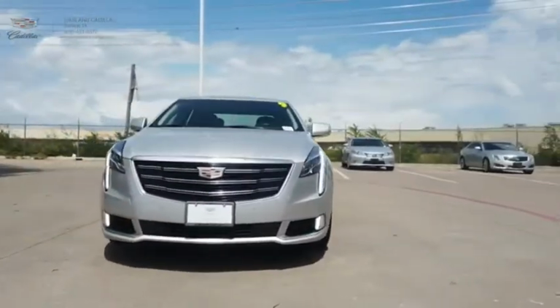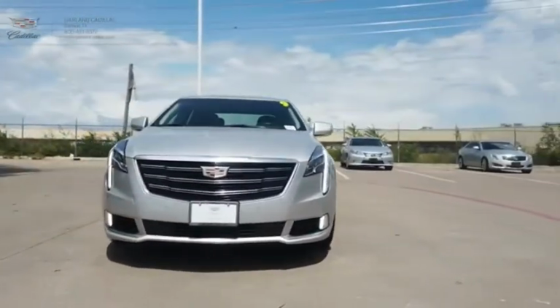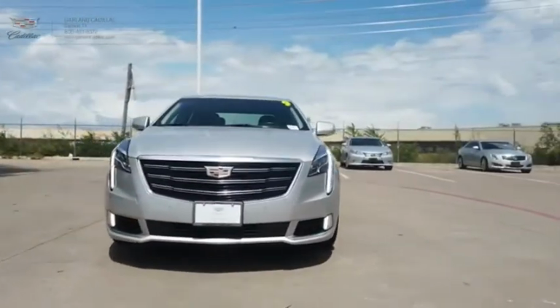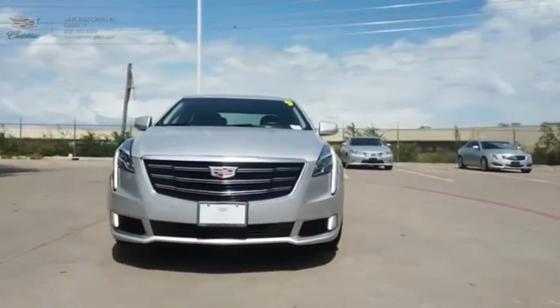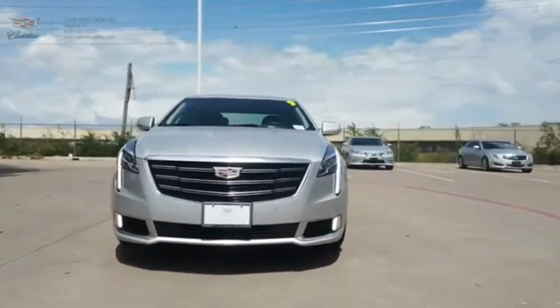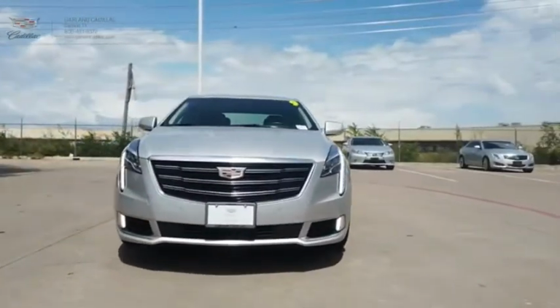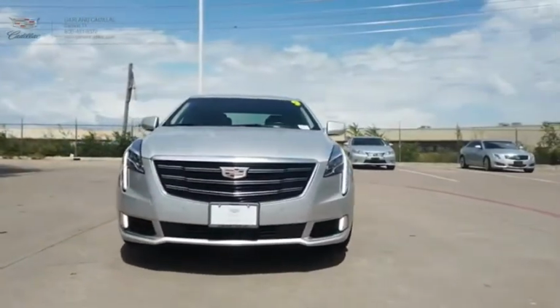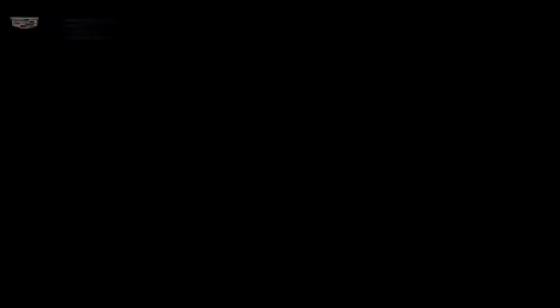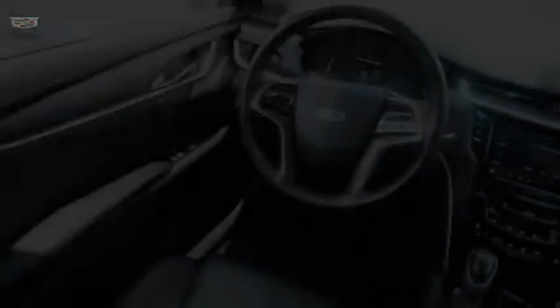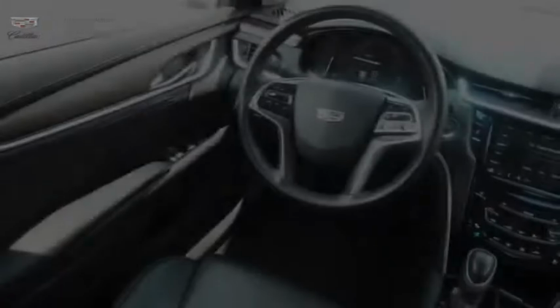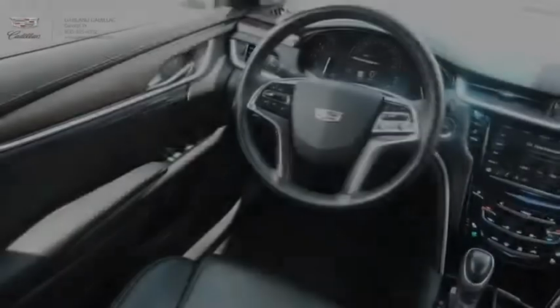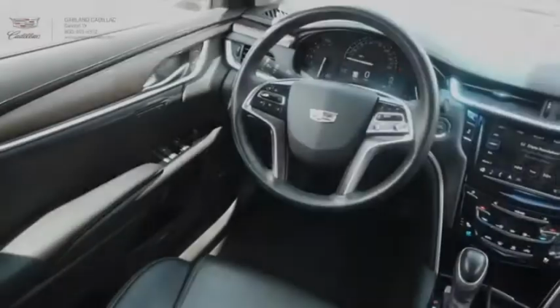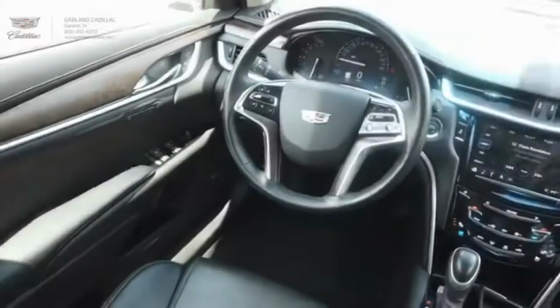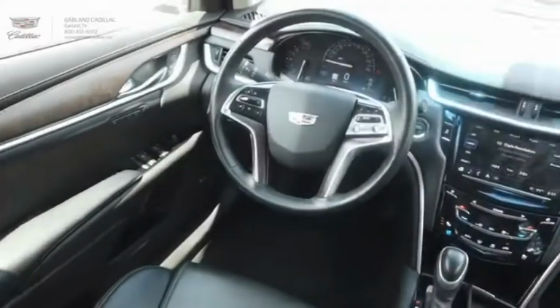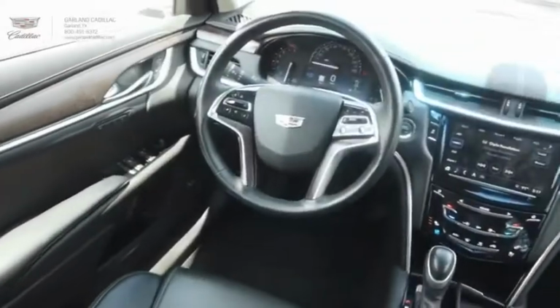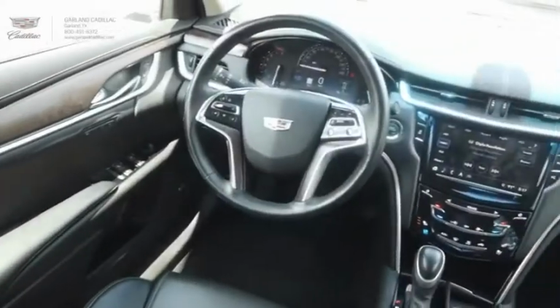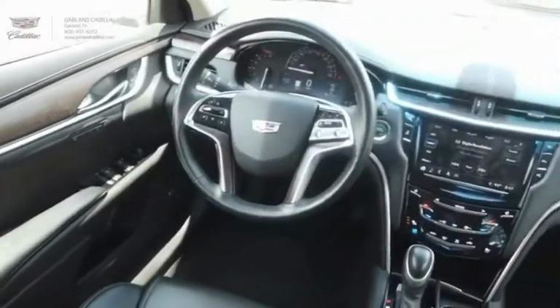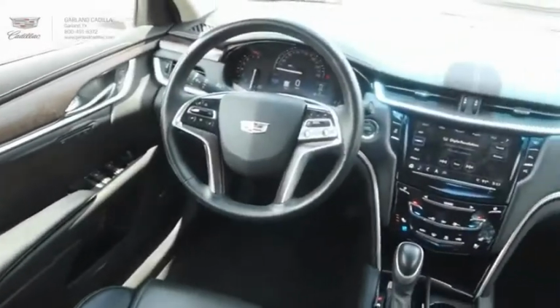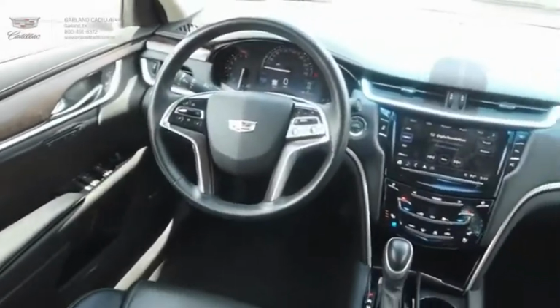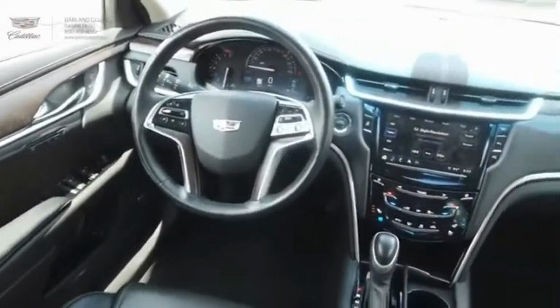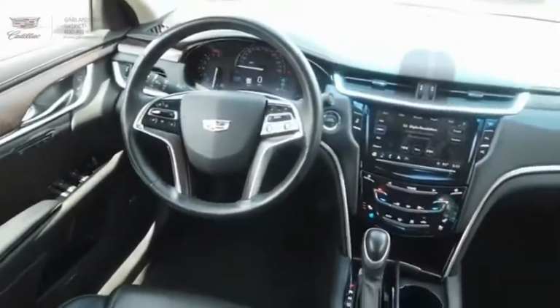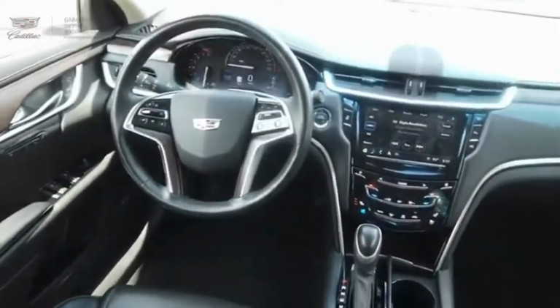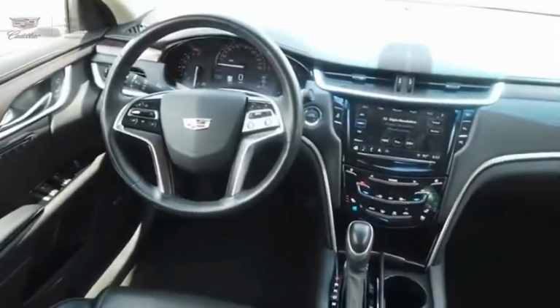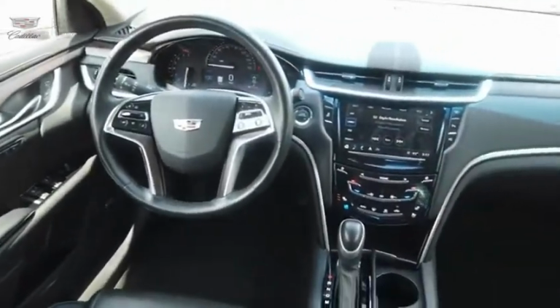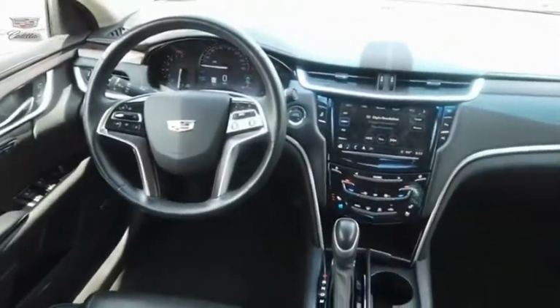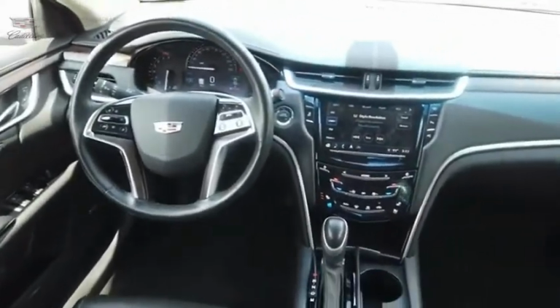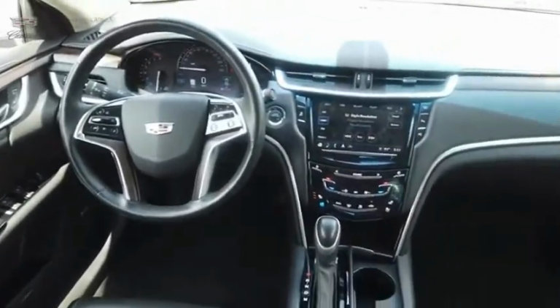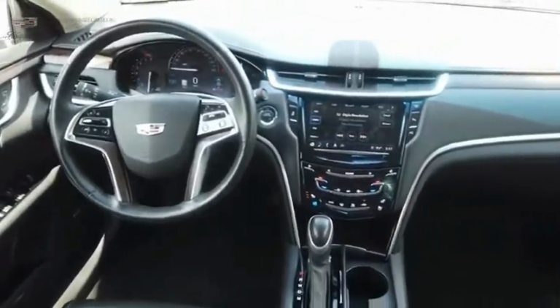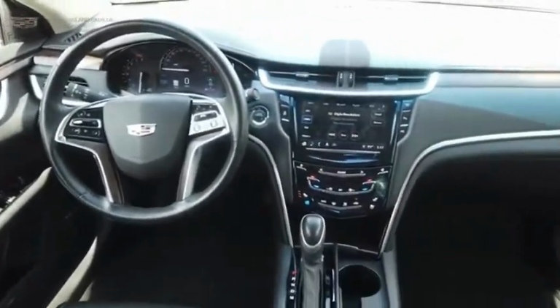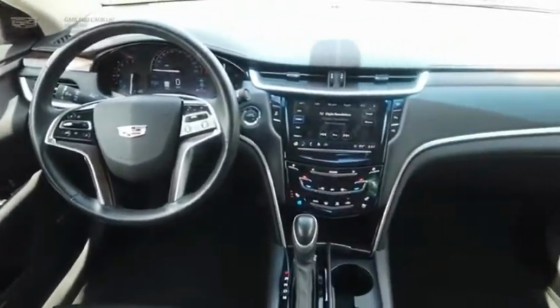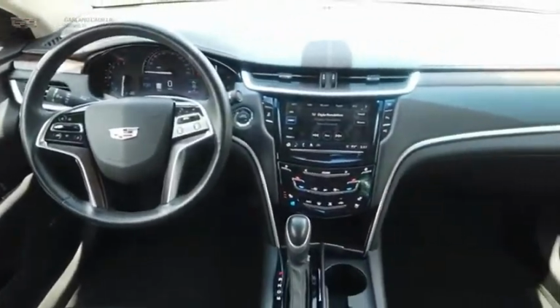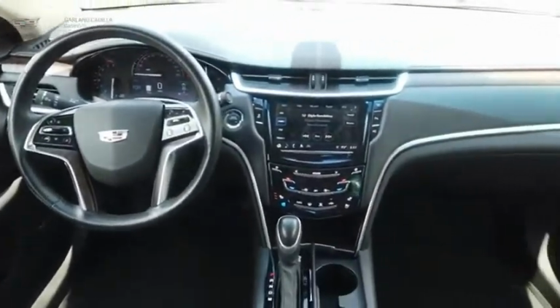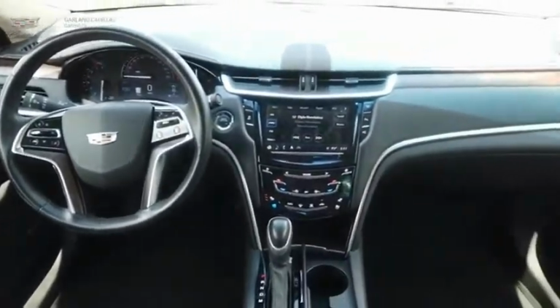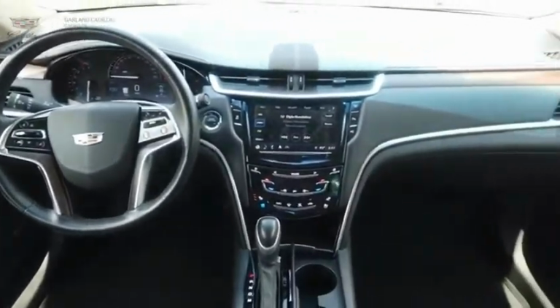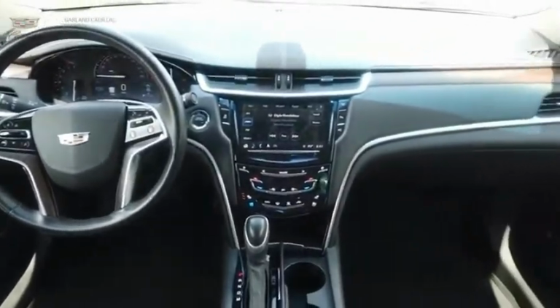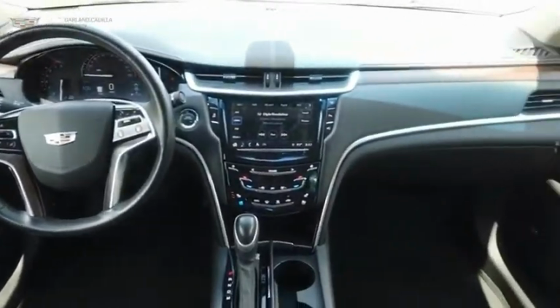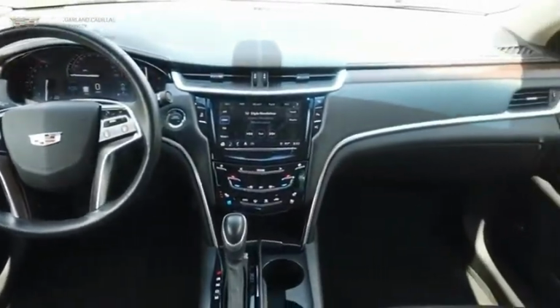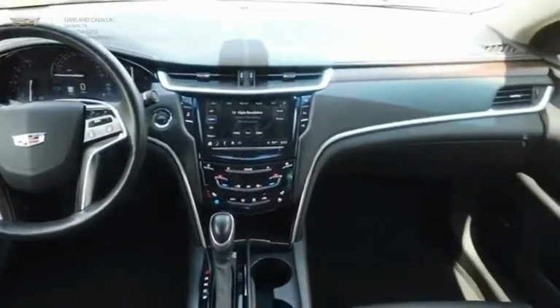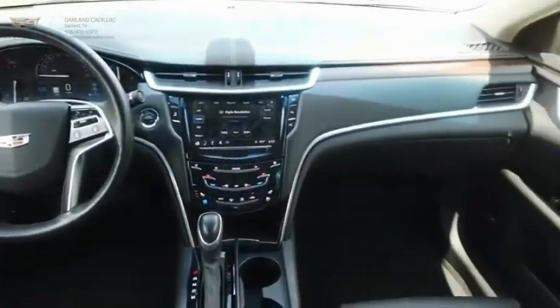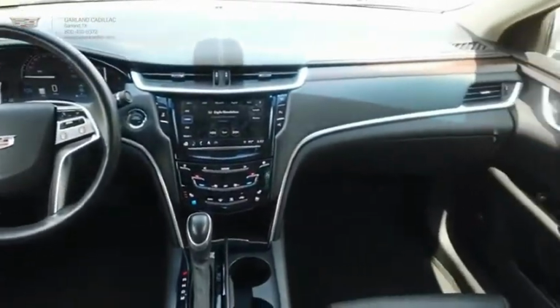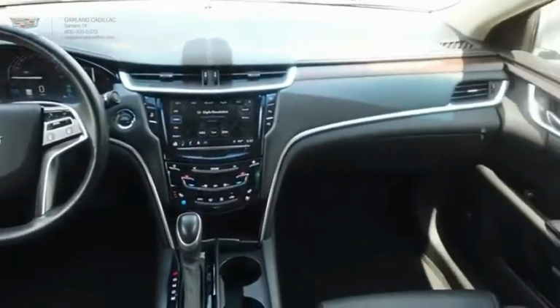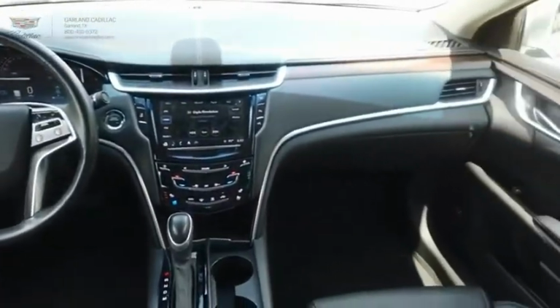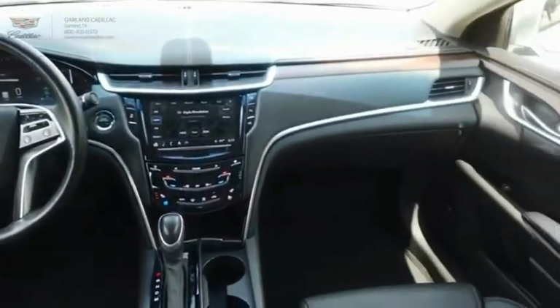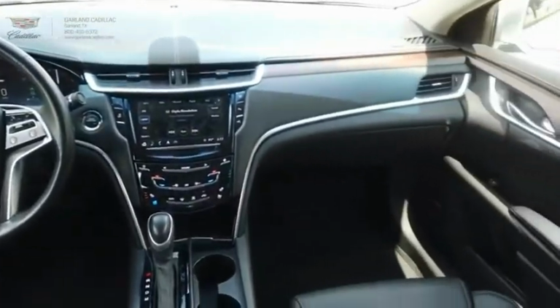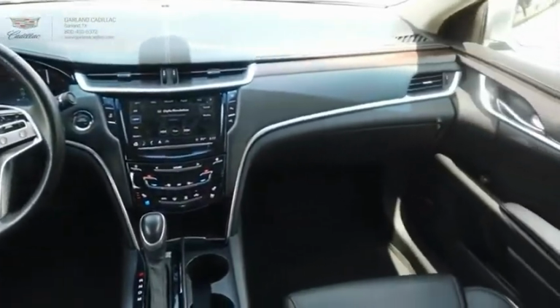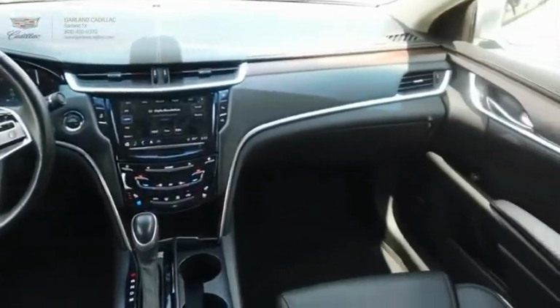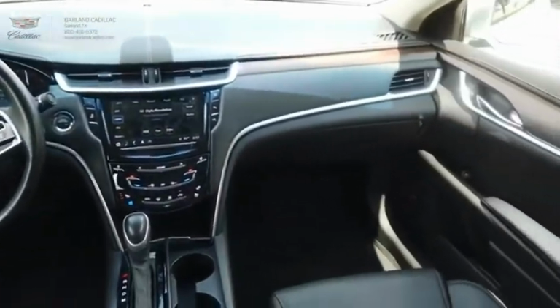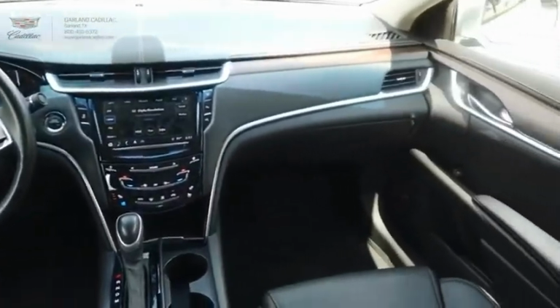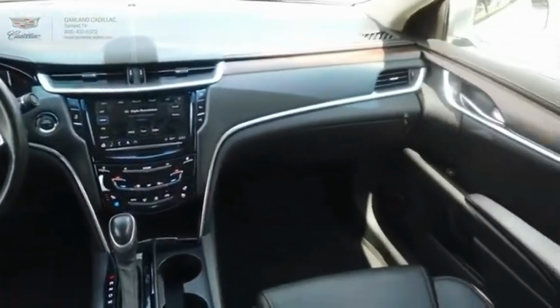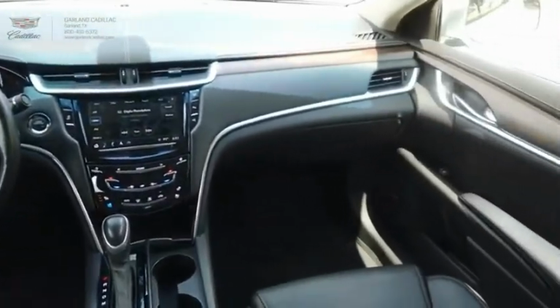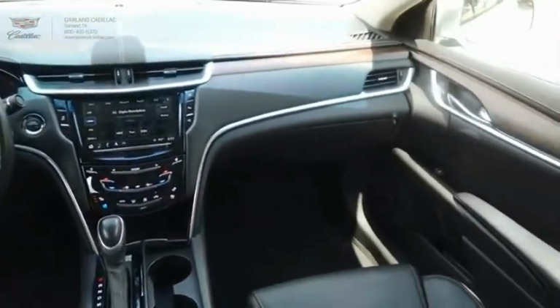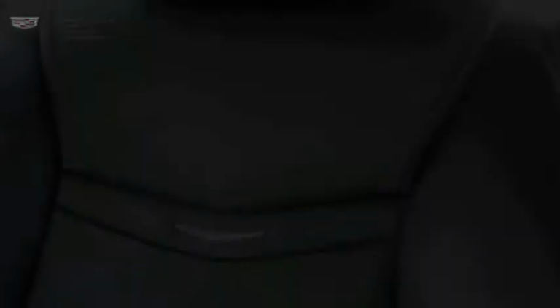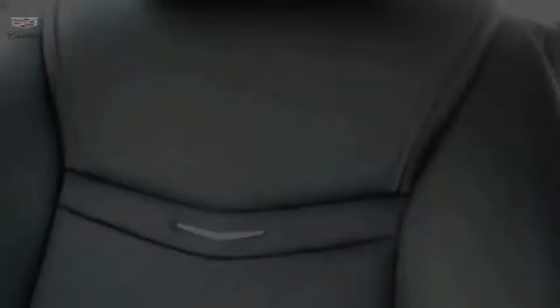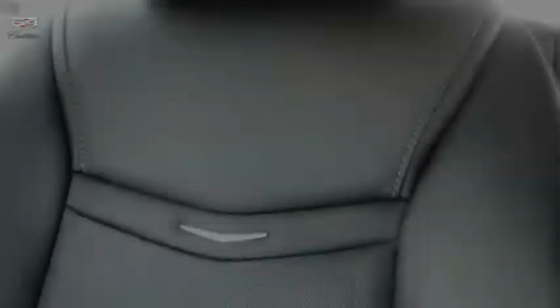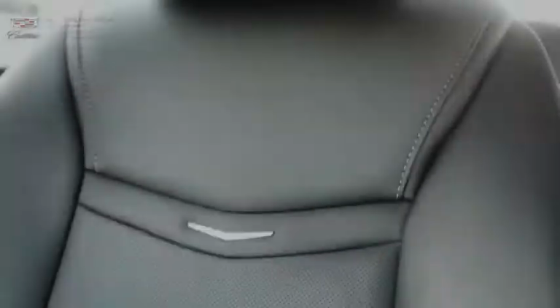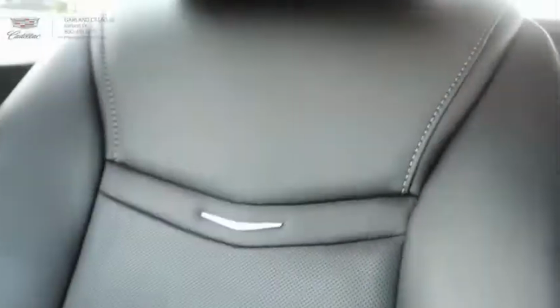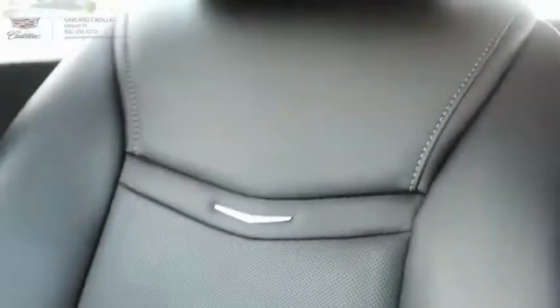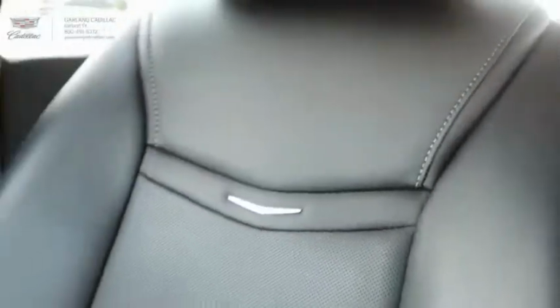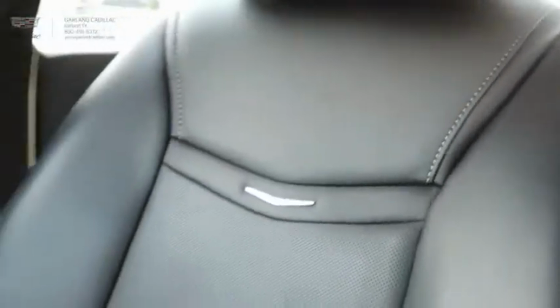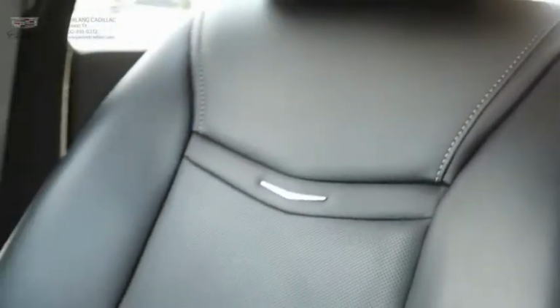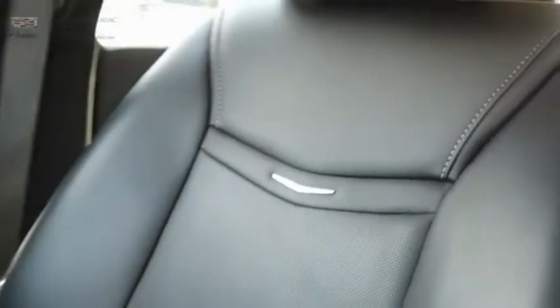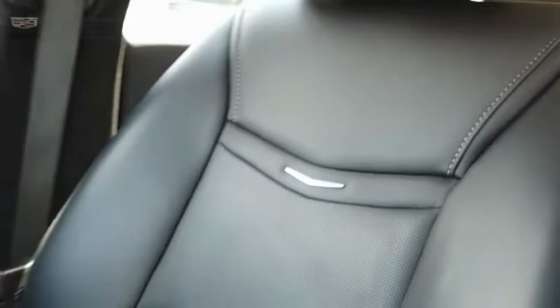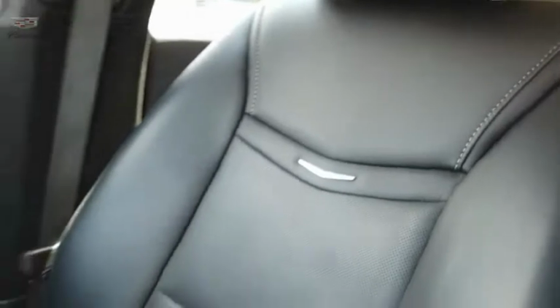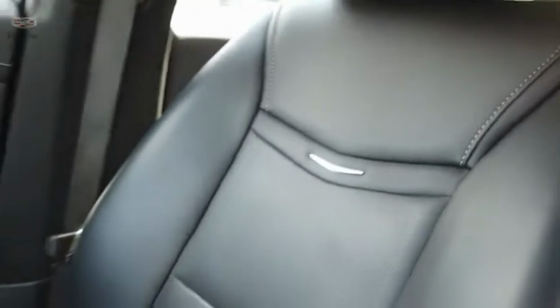It is a full-size luxury cruiser, a pleasant ride for any Cadillac. Come see the car for yourself.